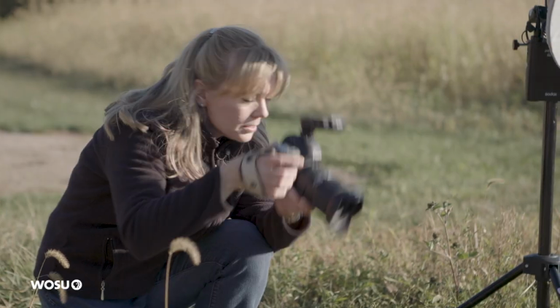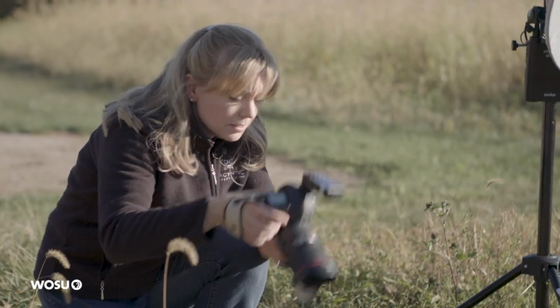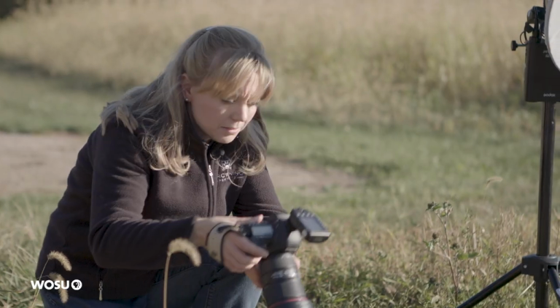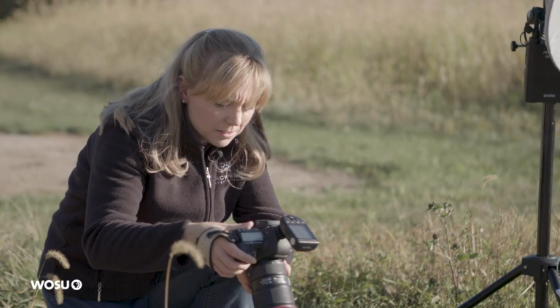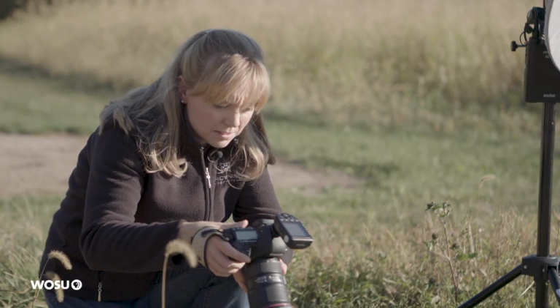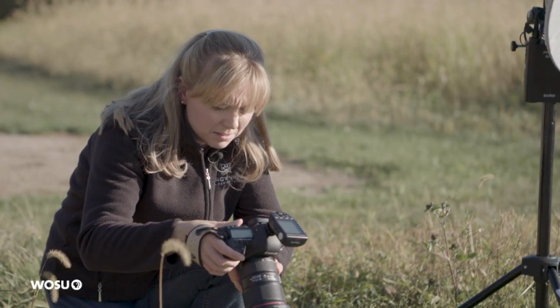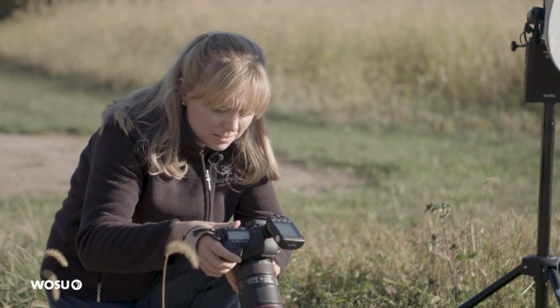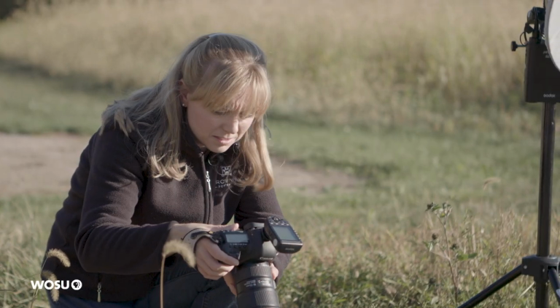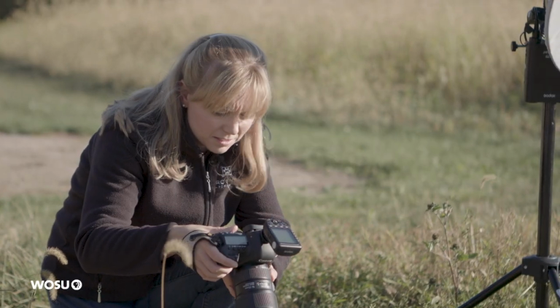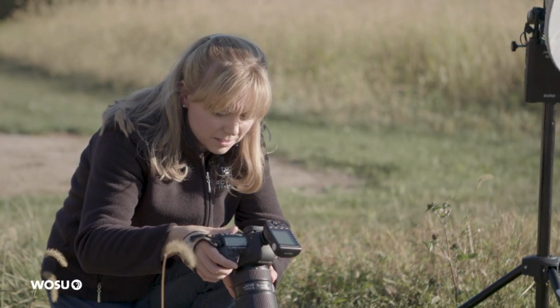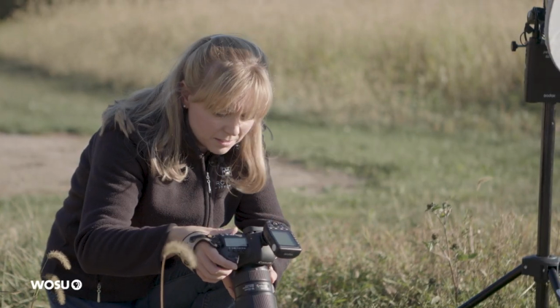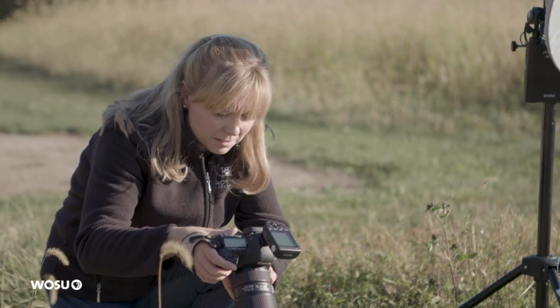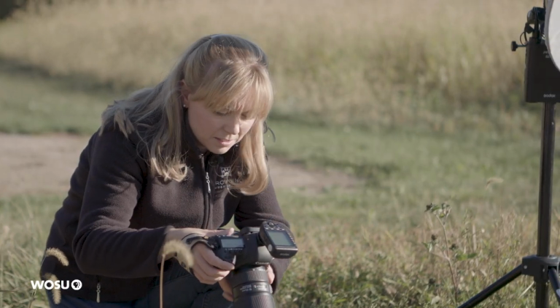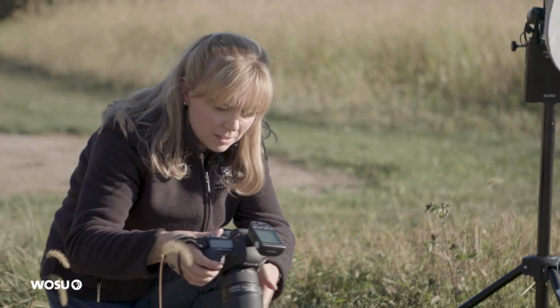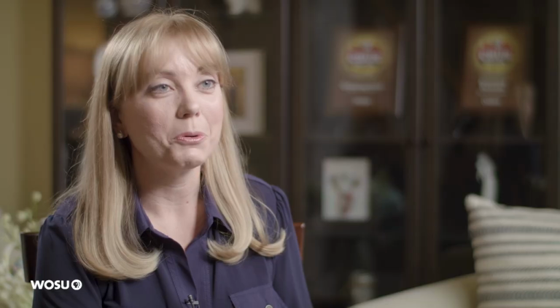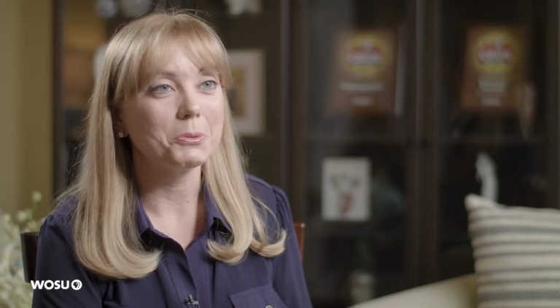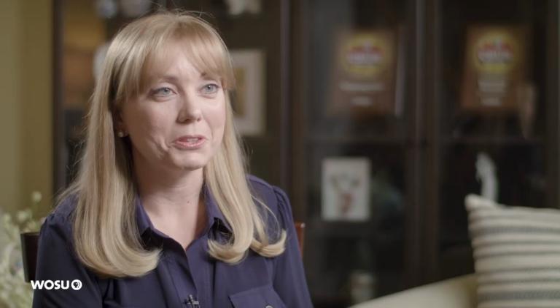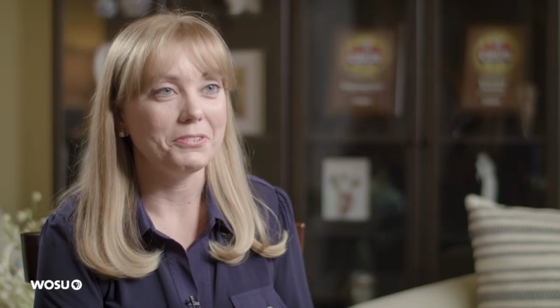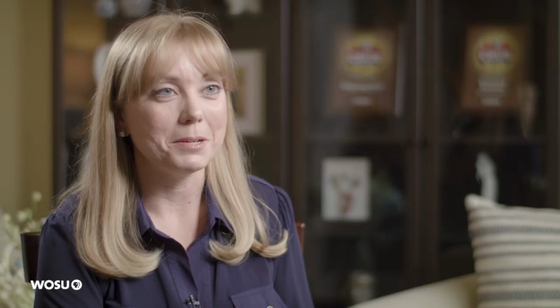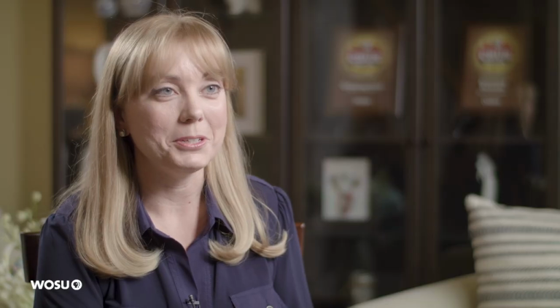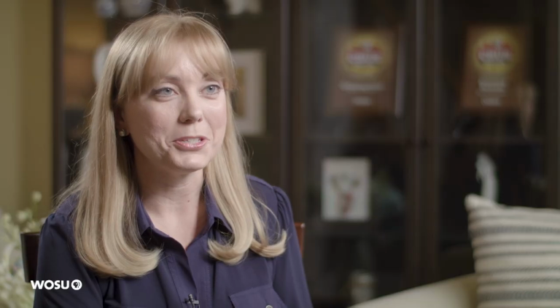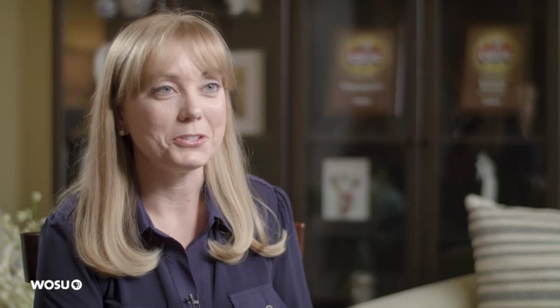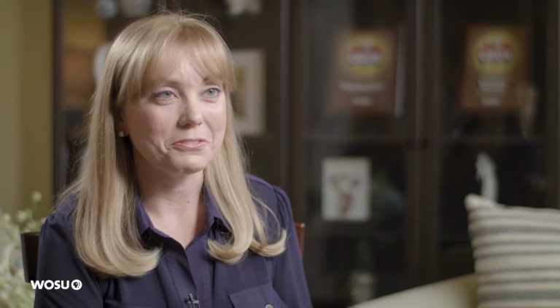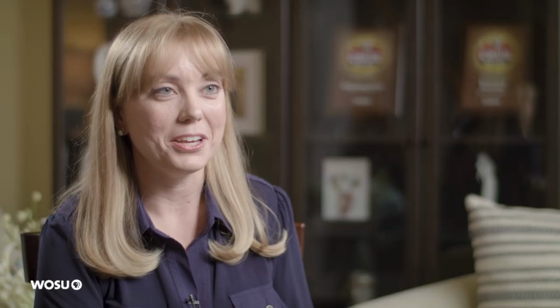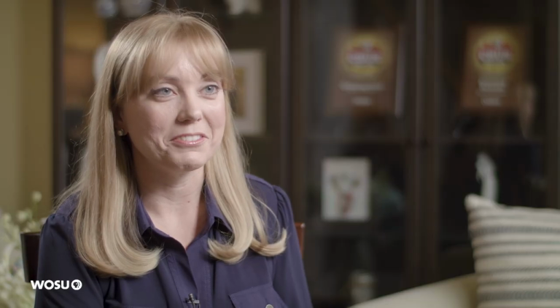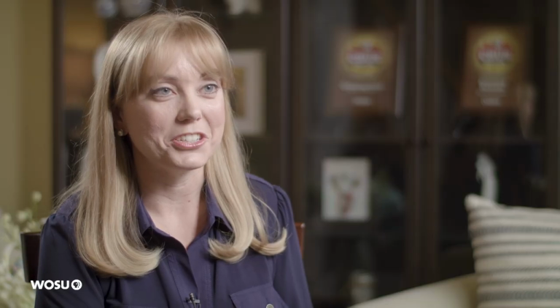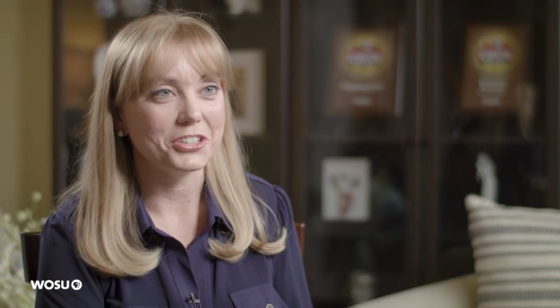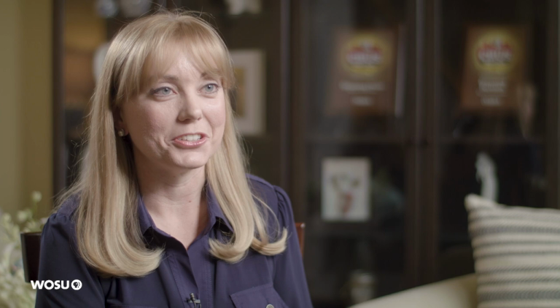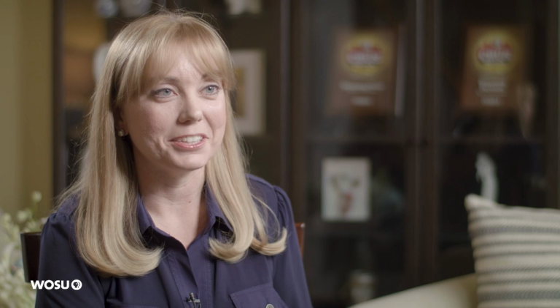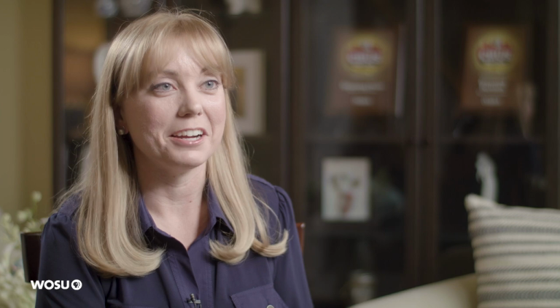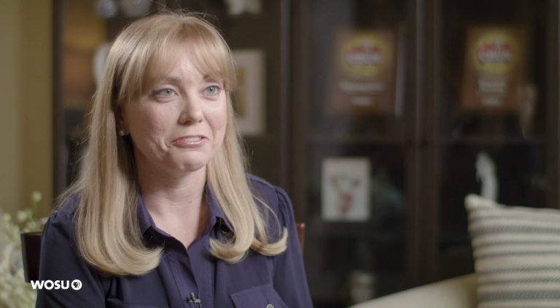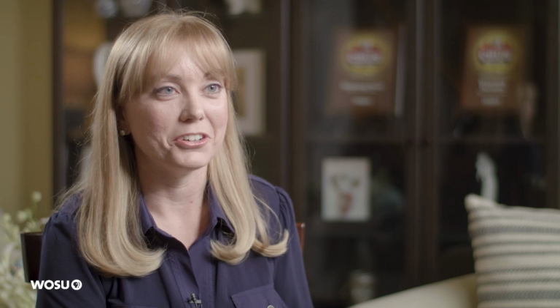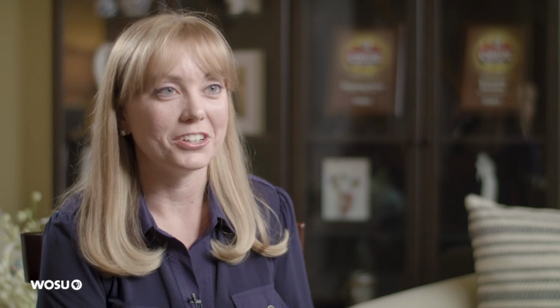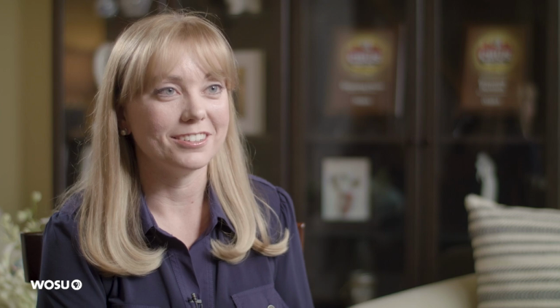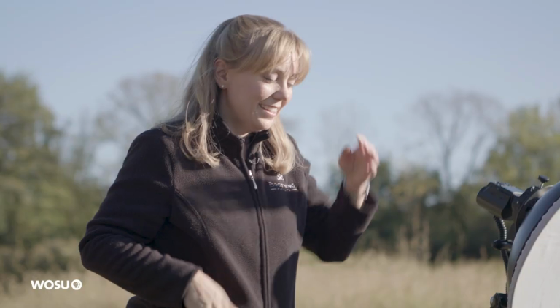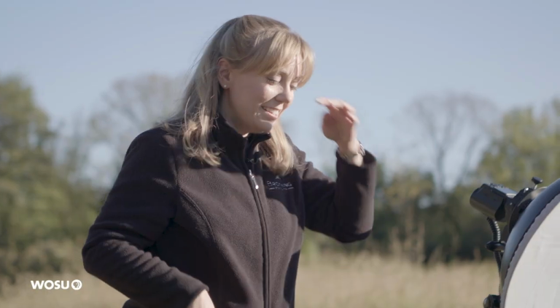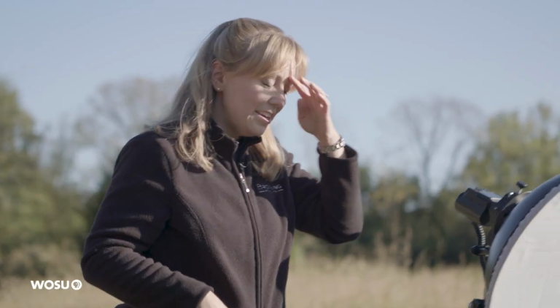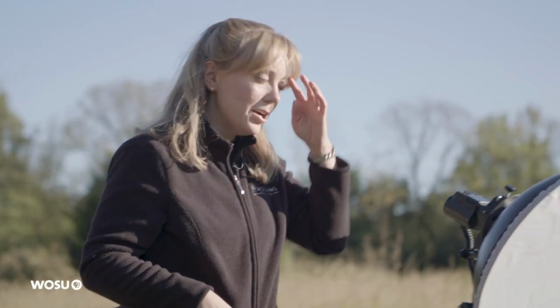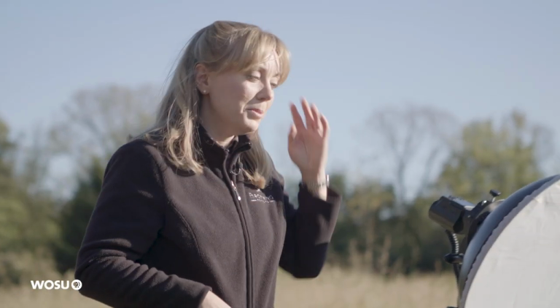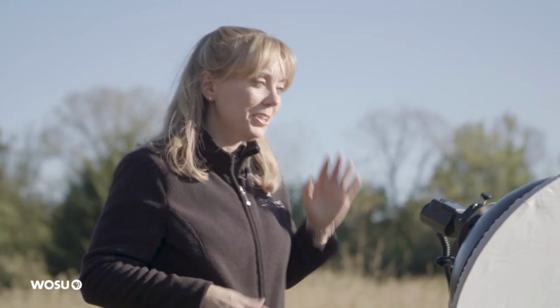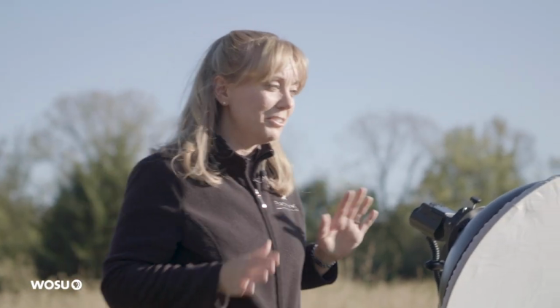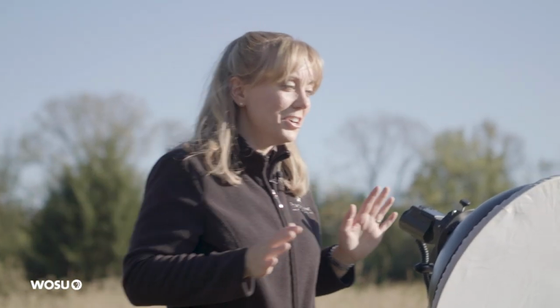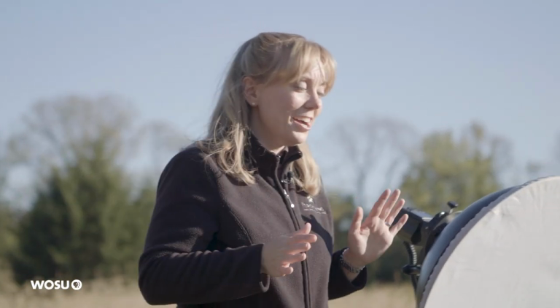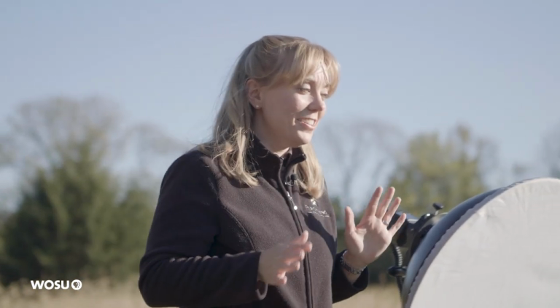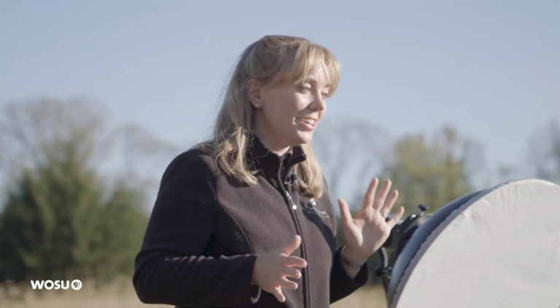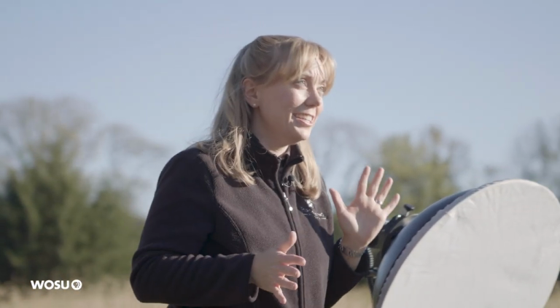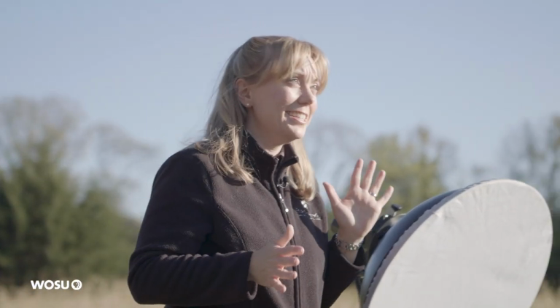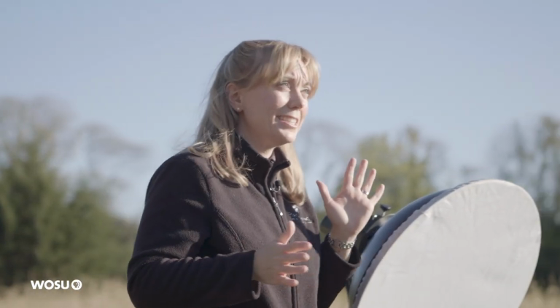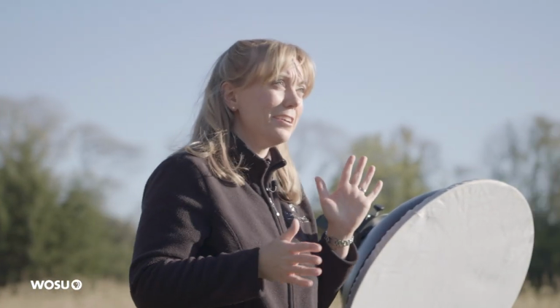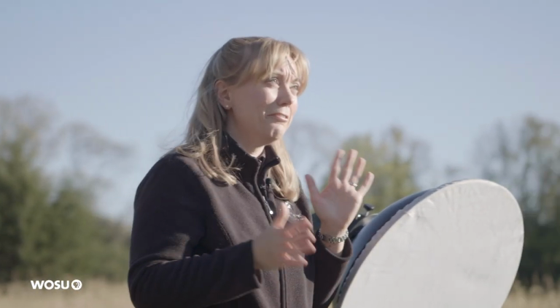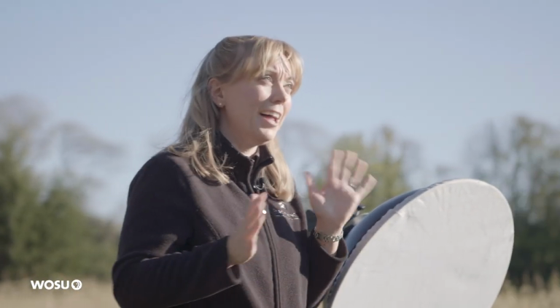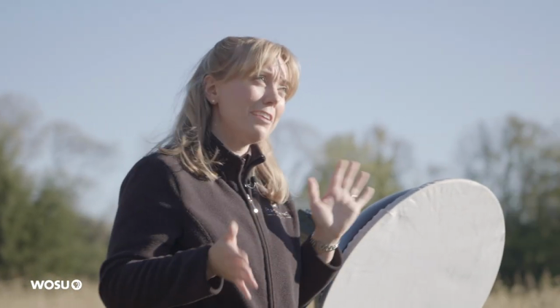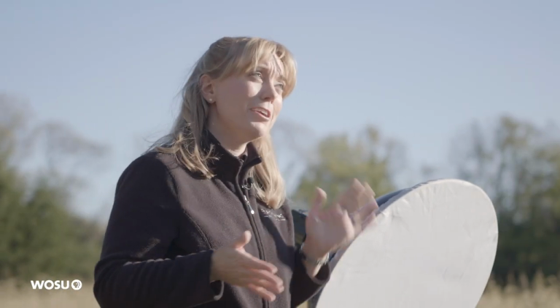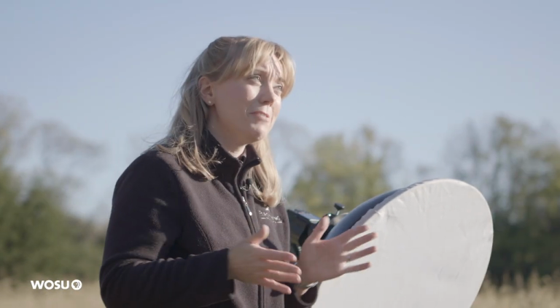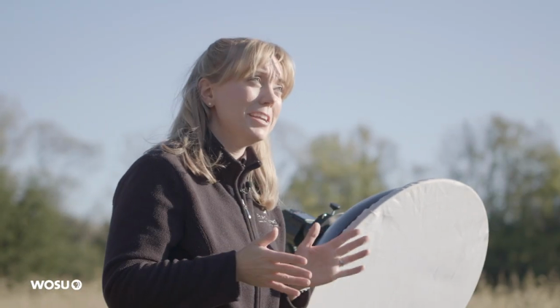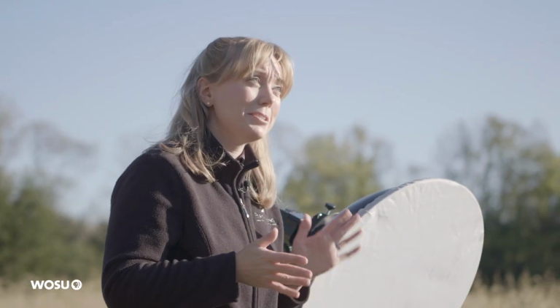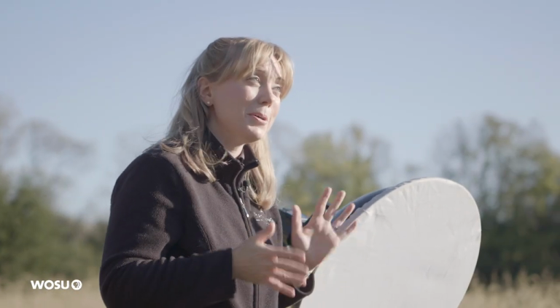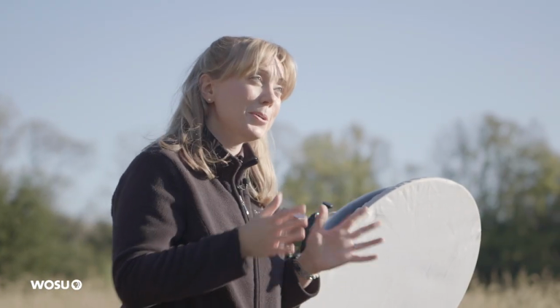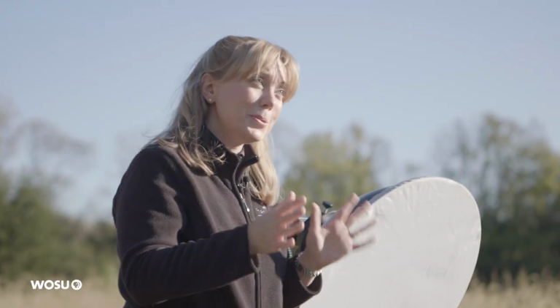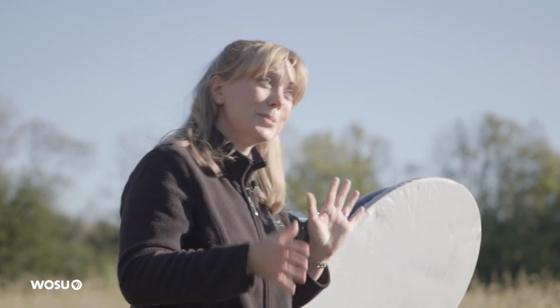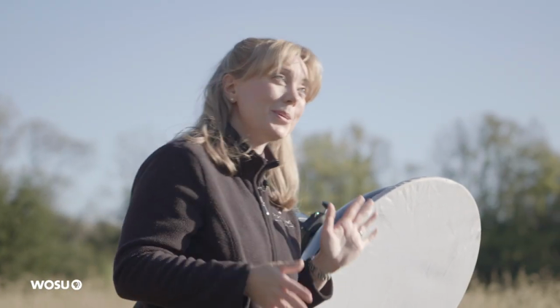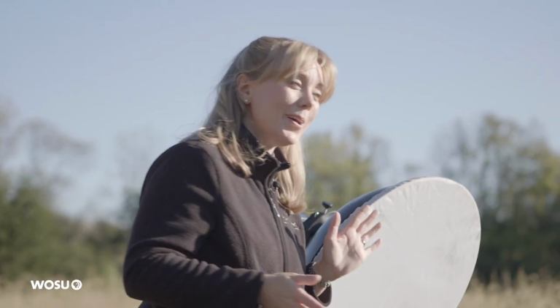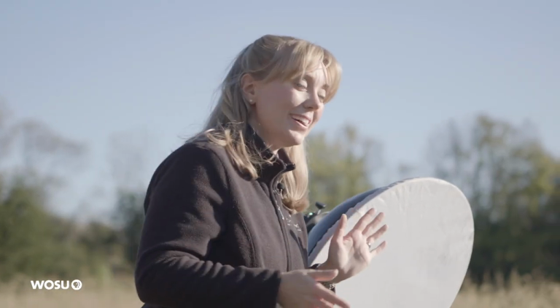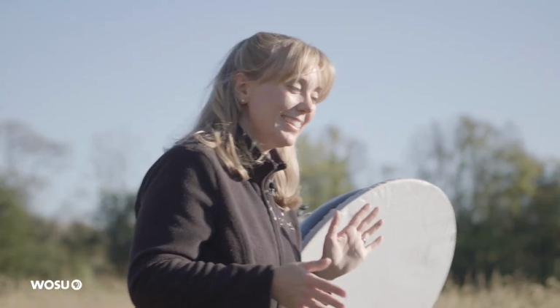My name is Lisa Browning and I work with families whose favorite children have fur. Believe it or not, there is a flattering way to pose dogs.